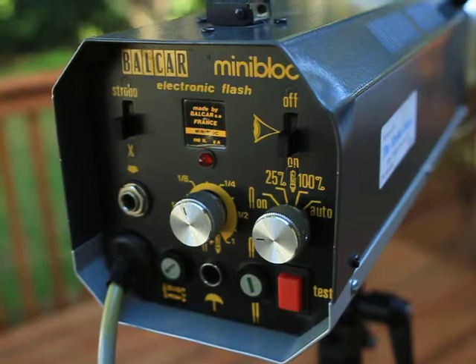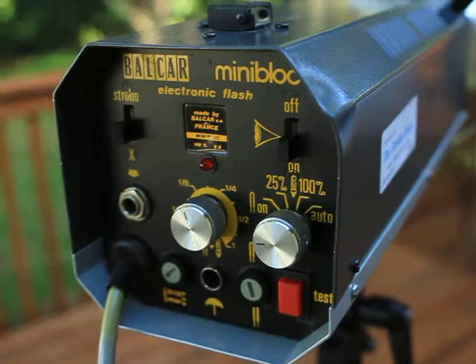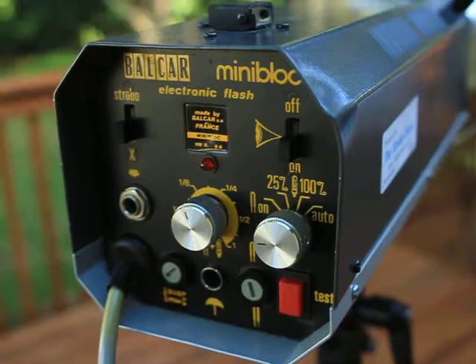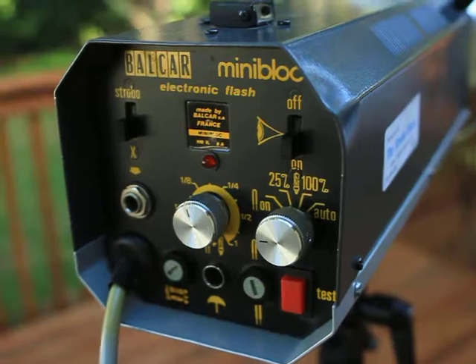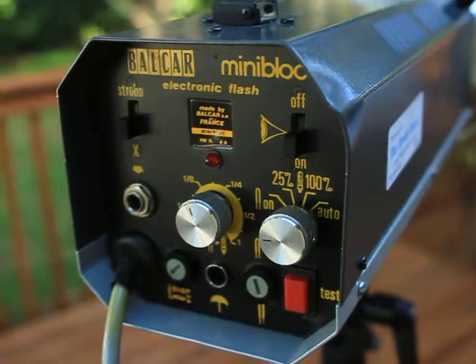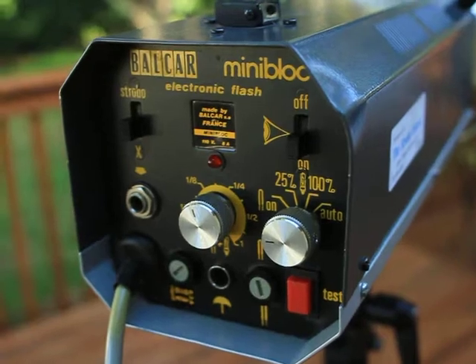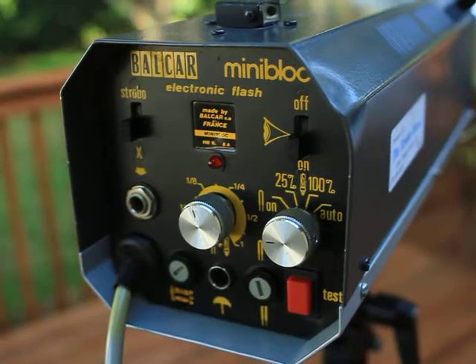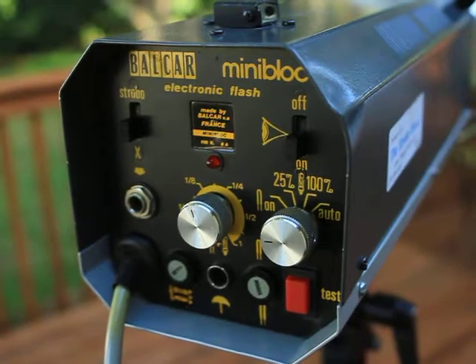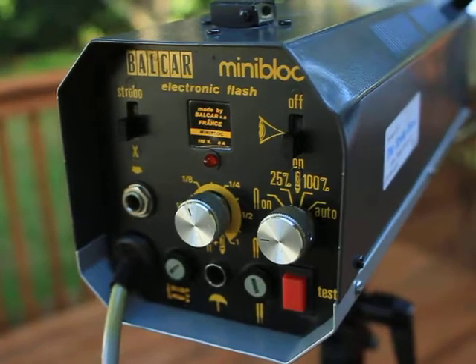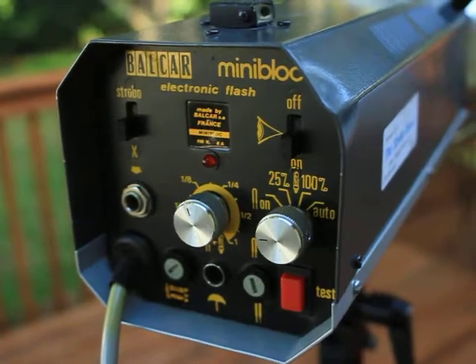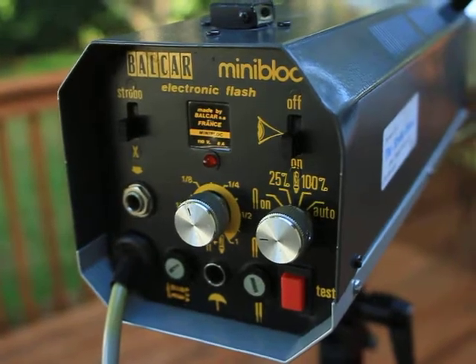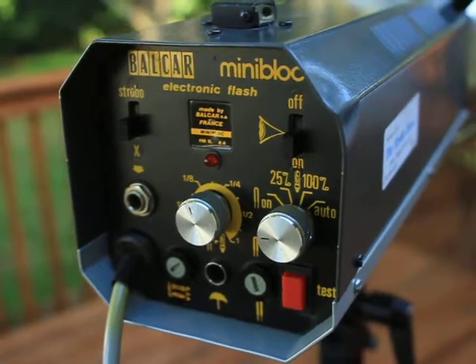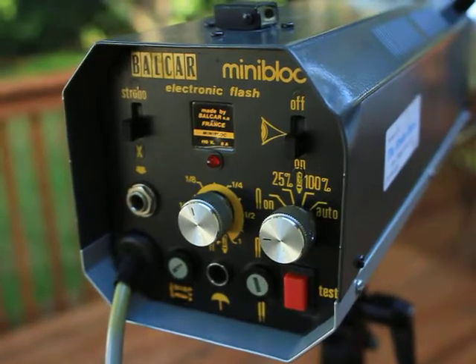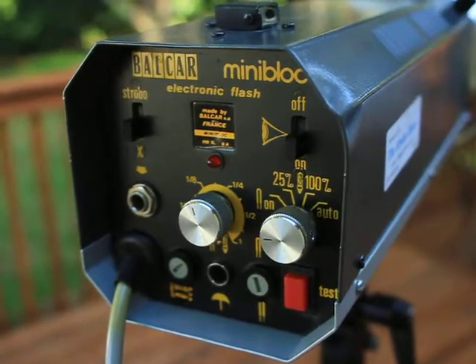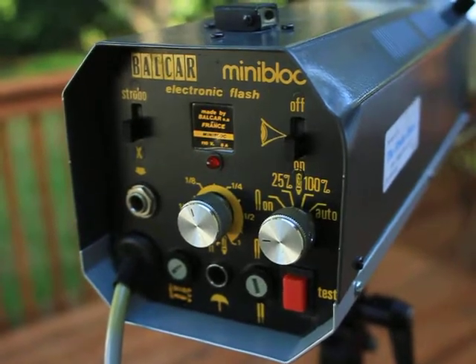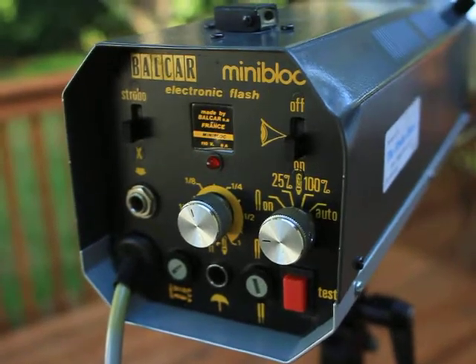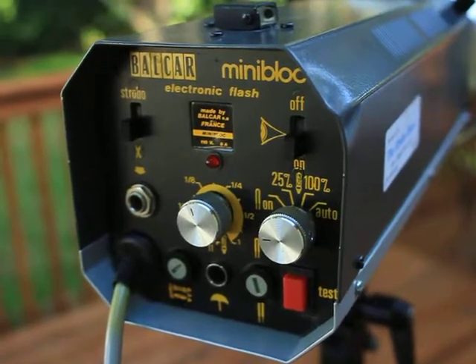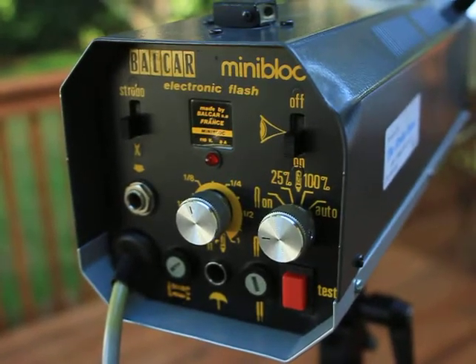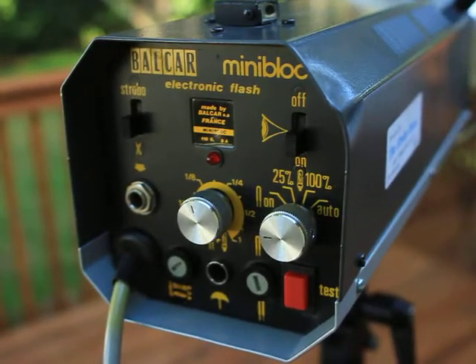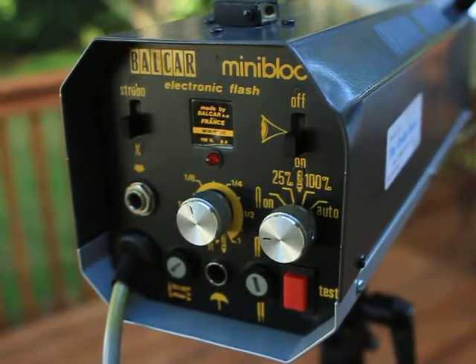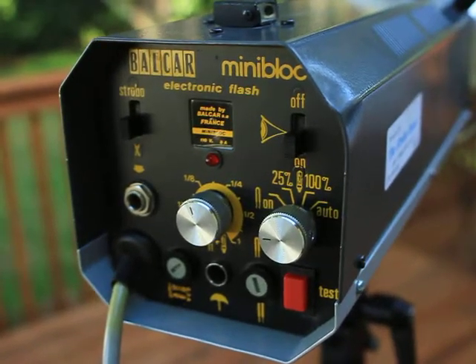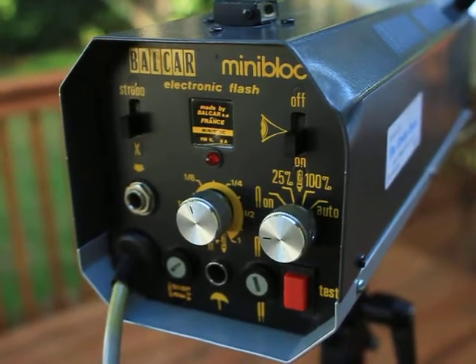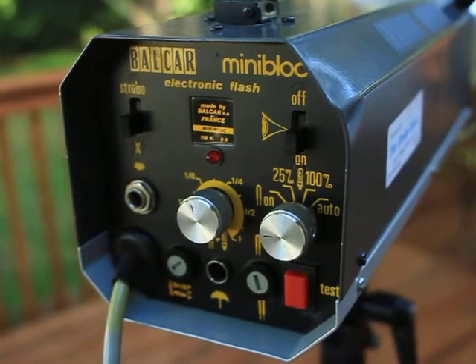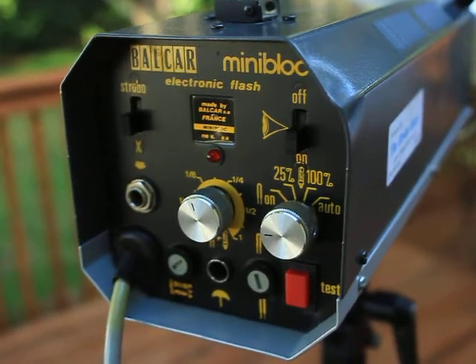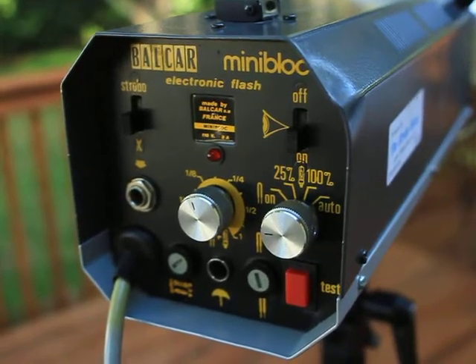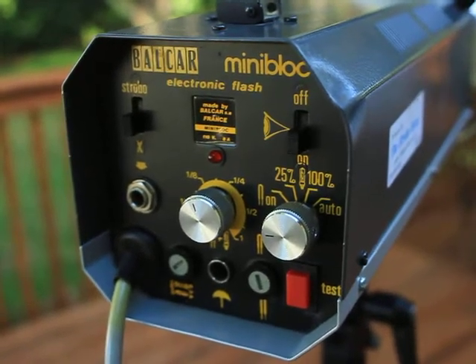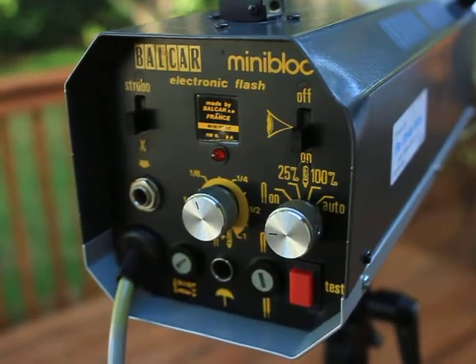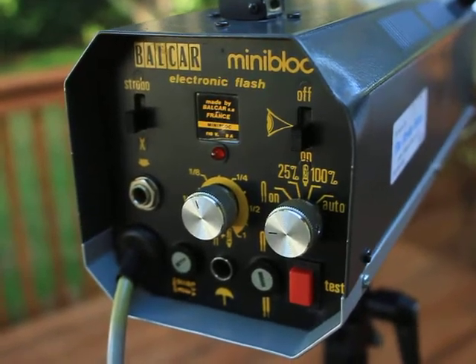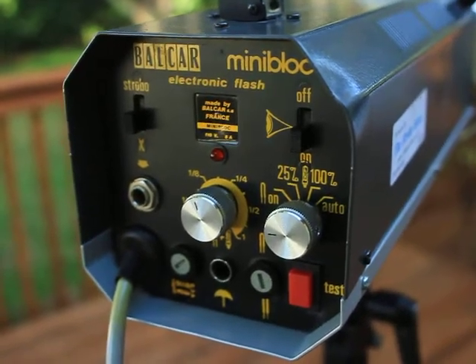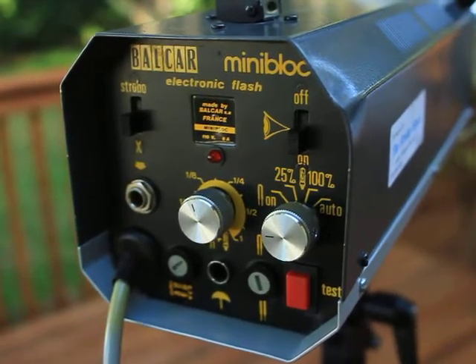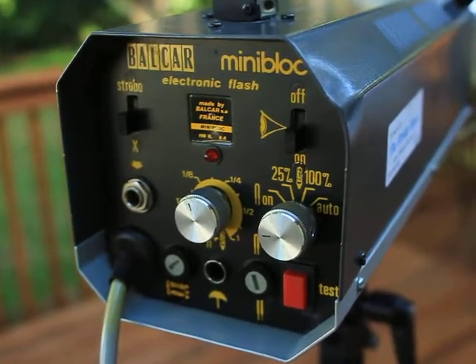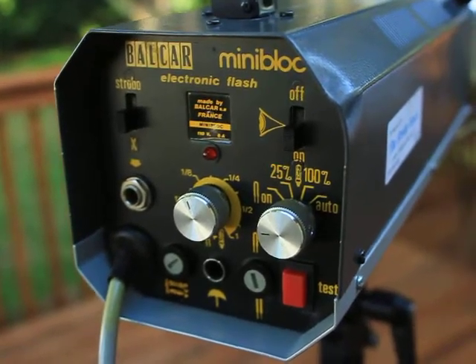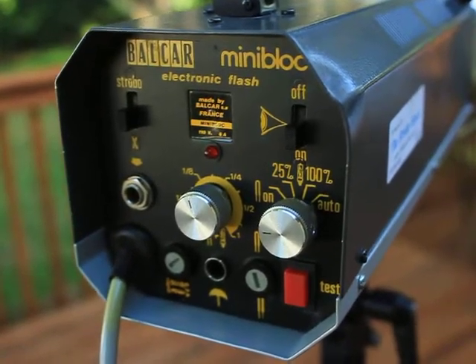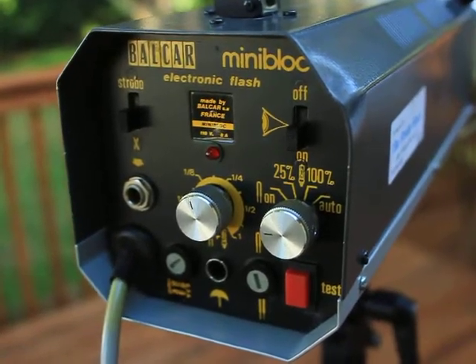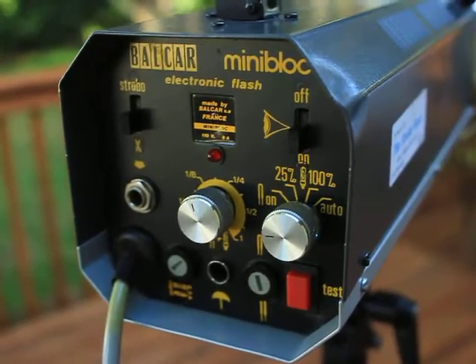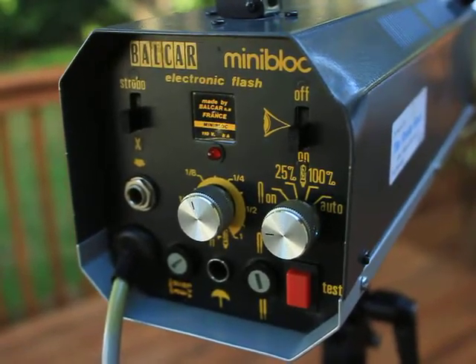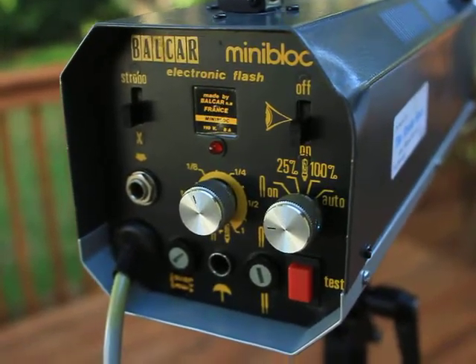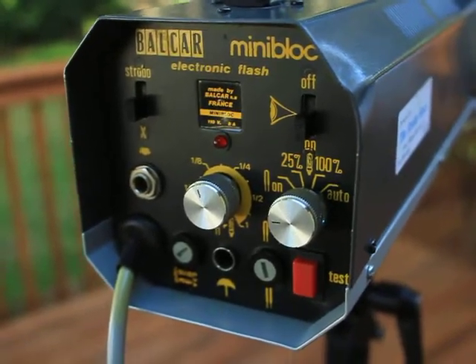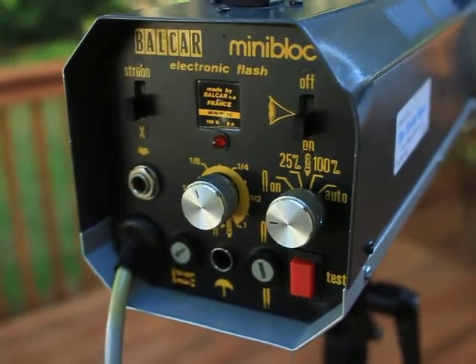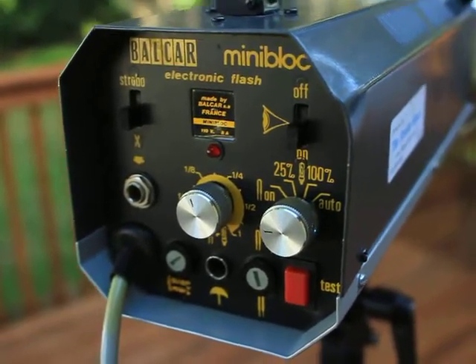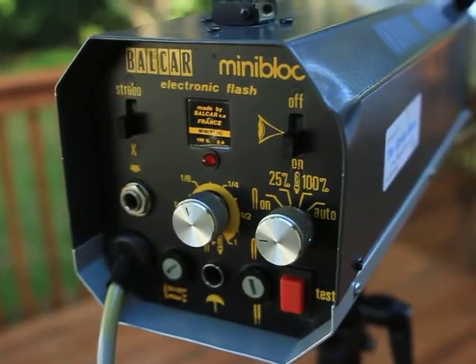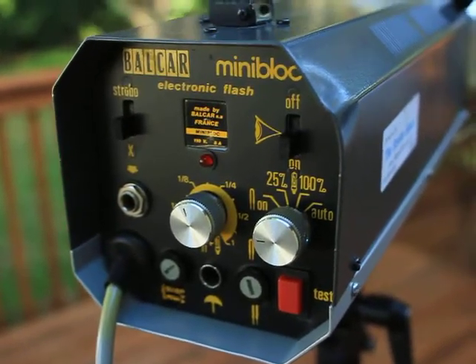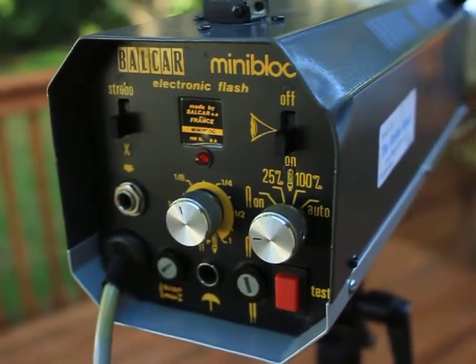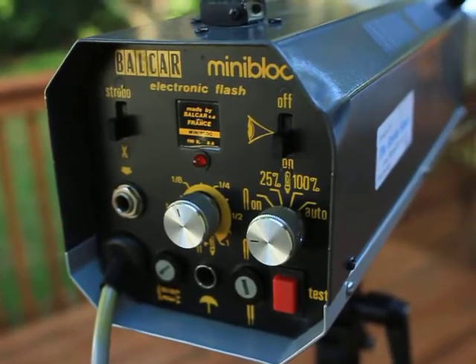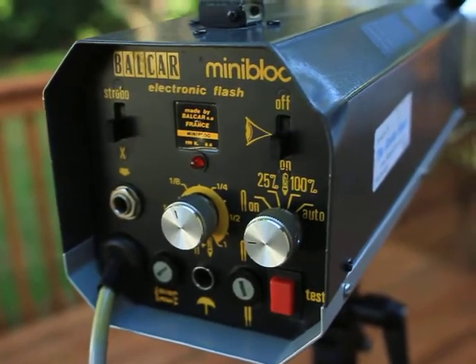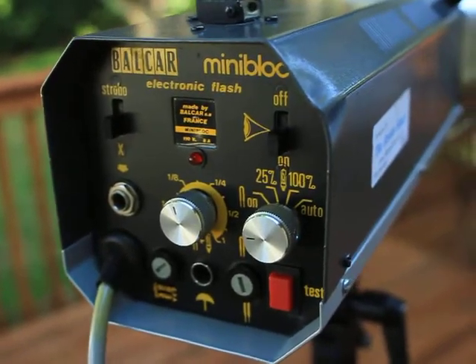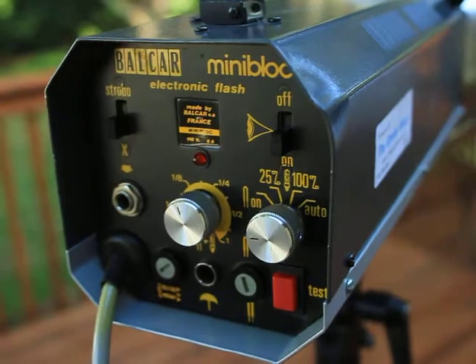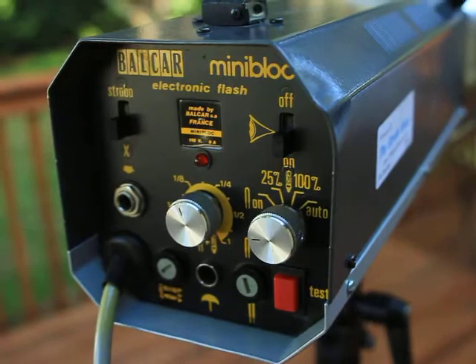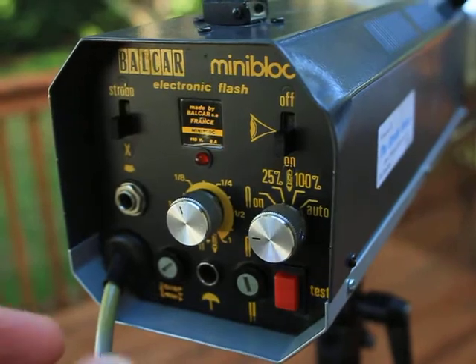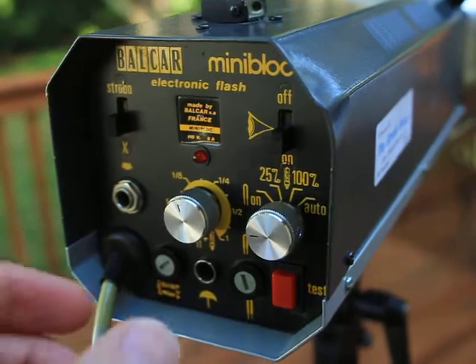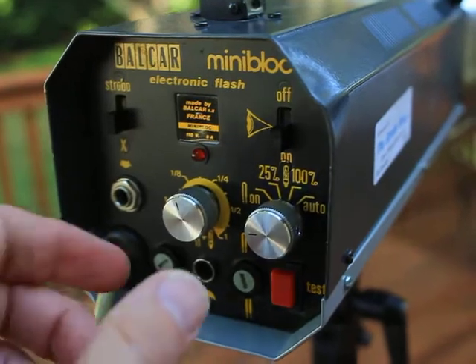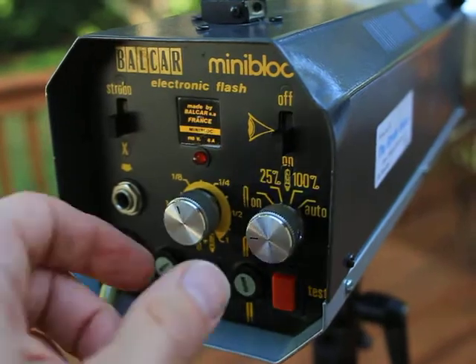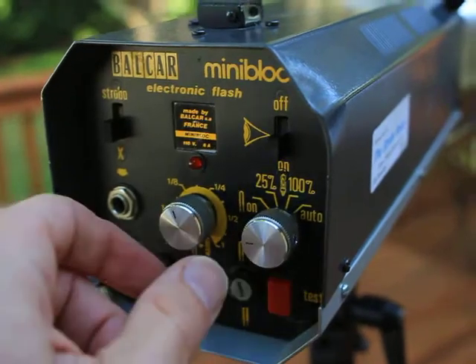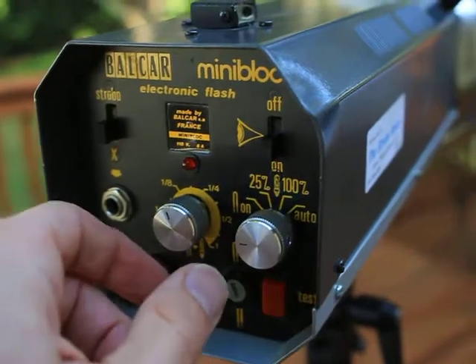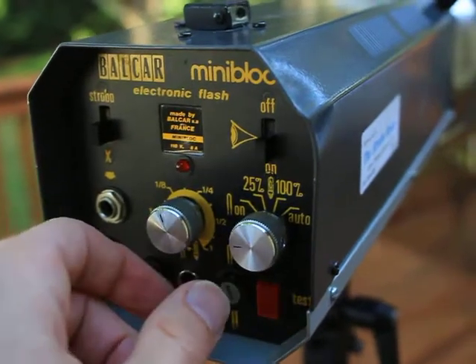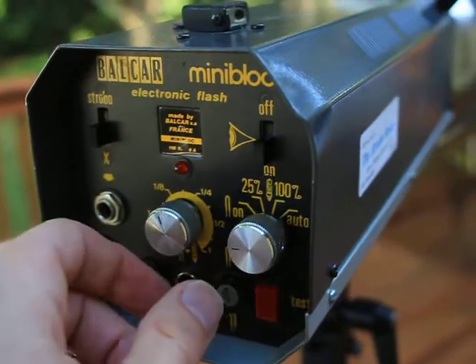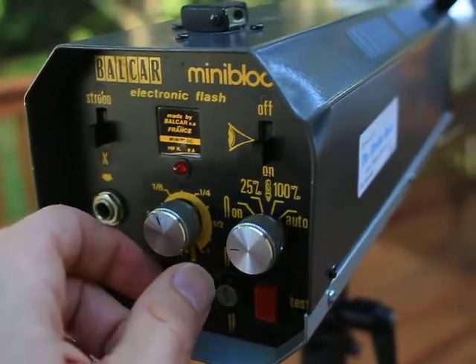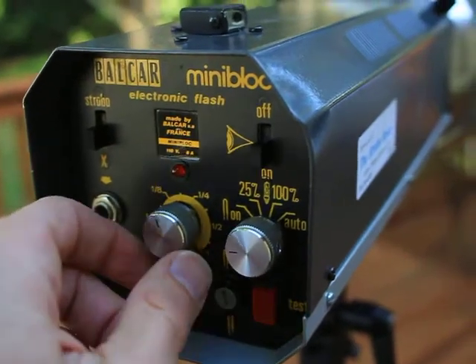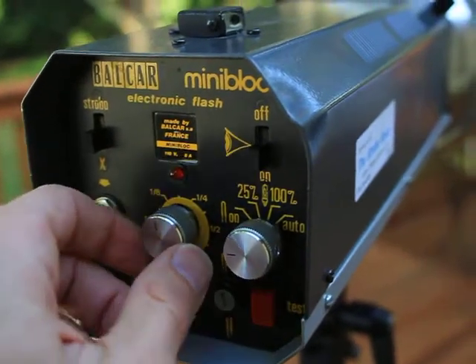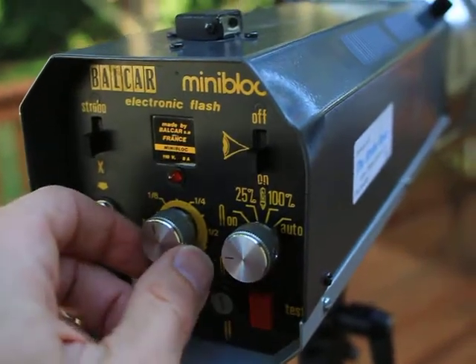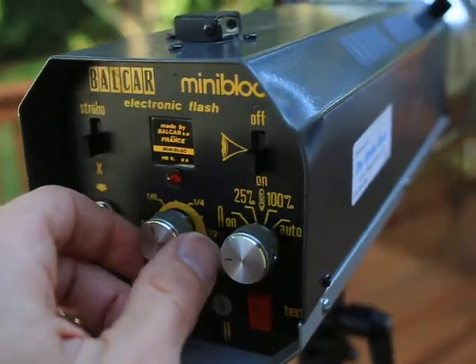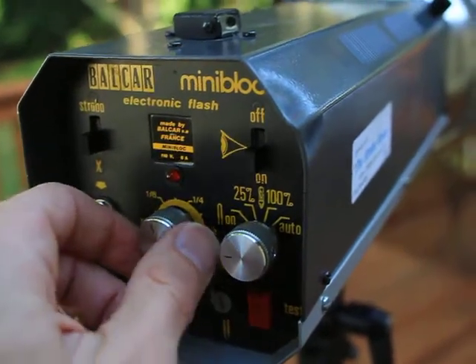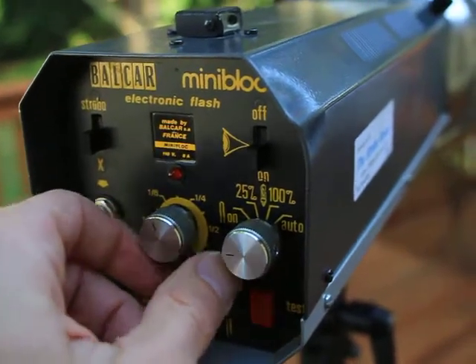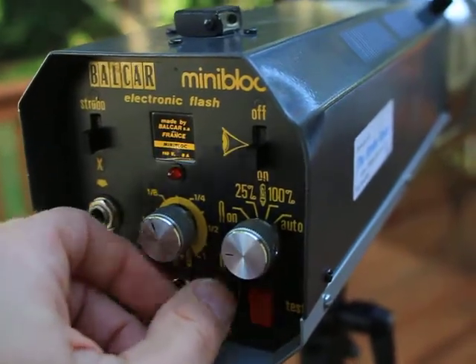Alright, check it out. The Balcar mini block. It's rated over 300 watts — I'd say more like 350 or even higher.